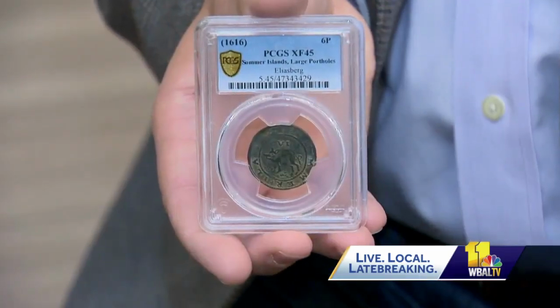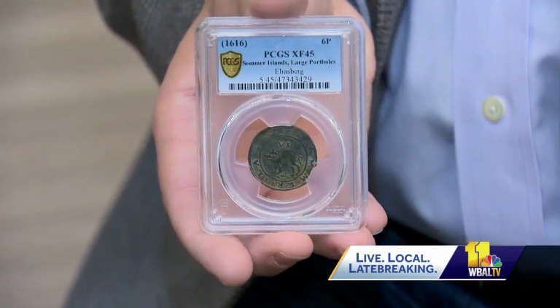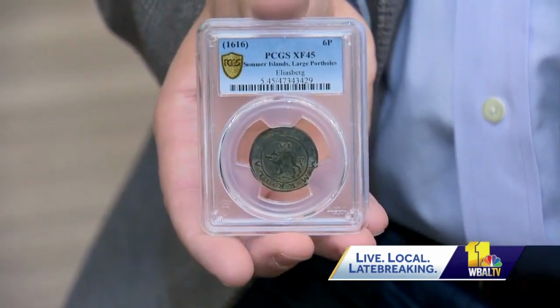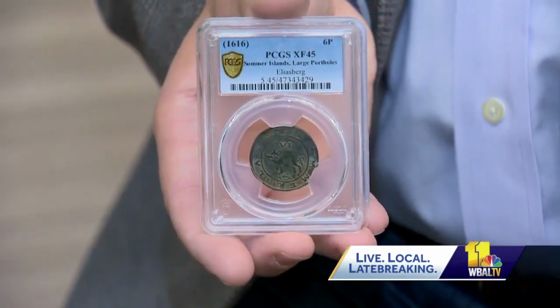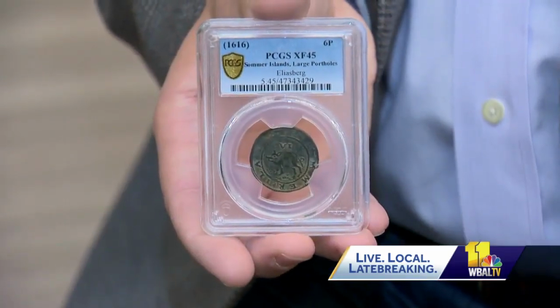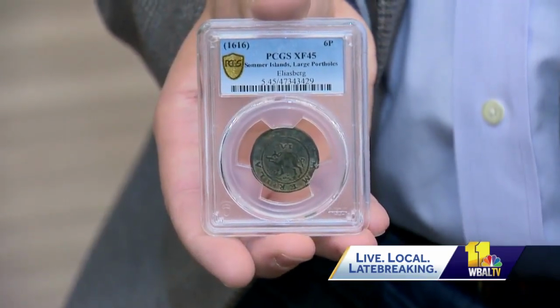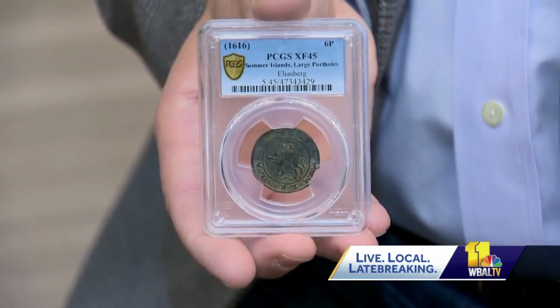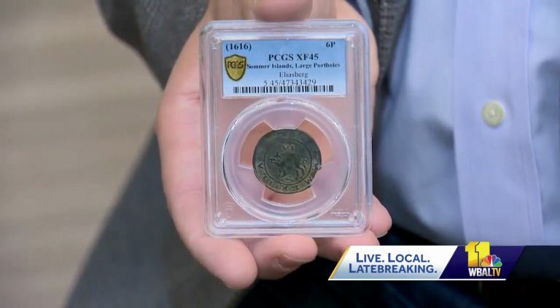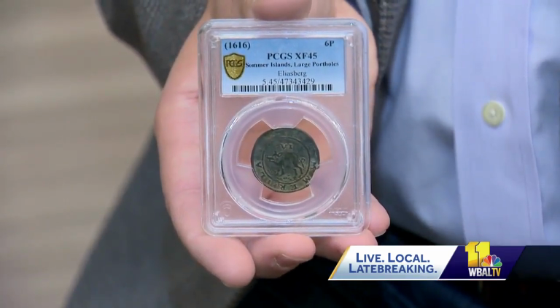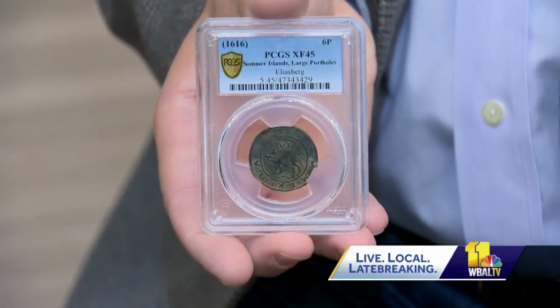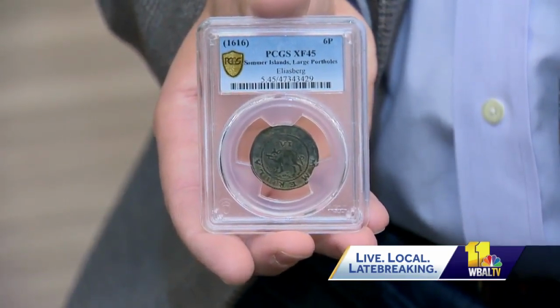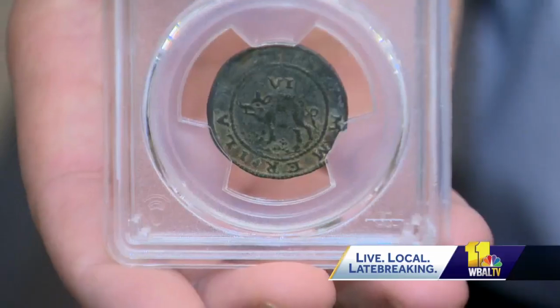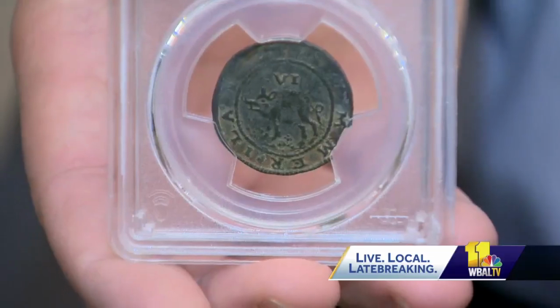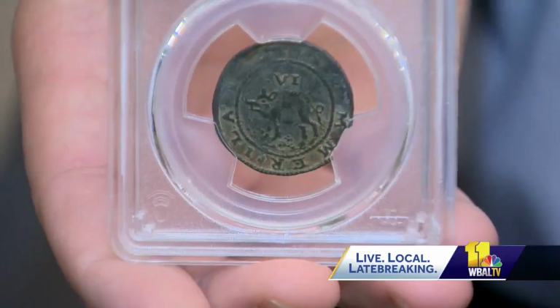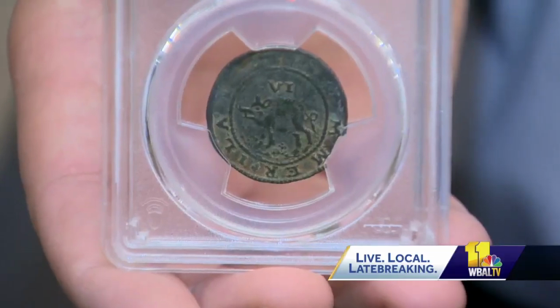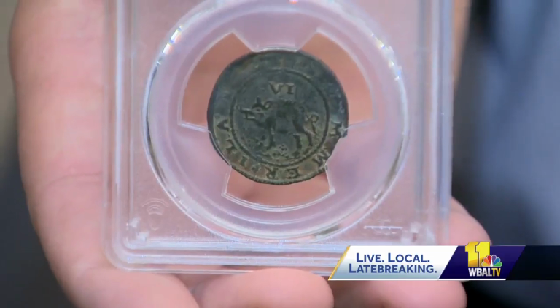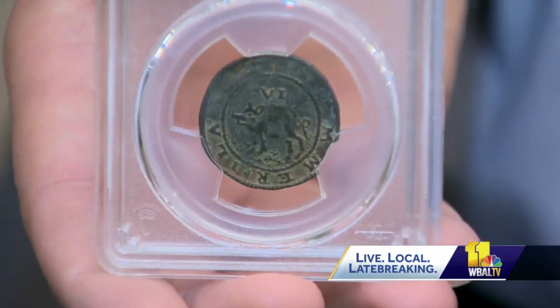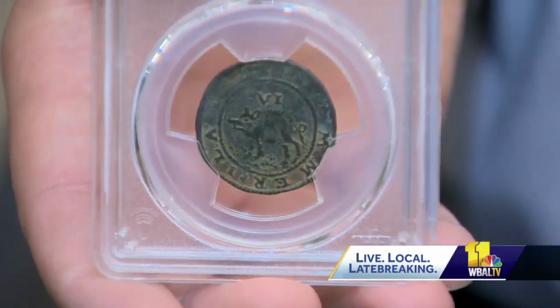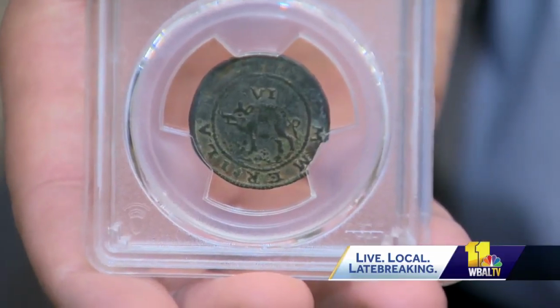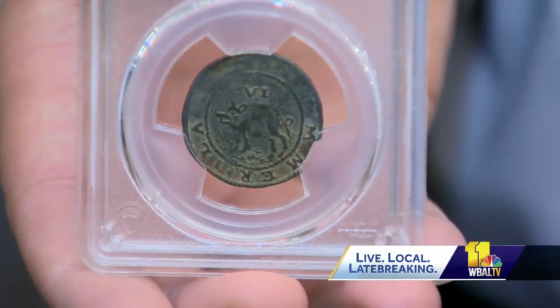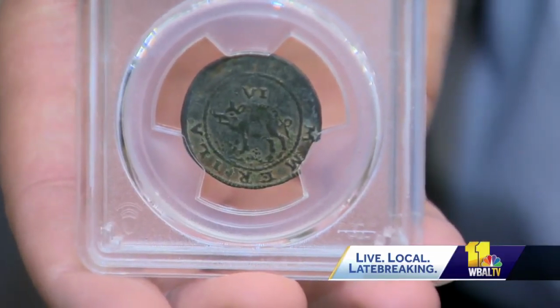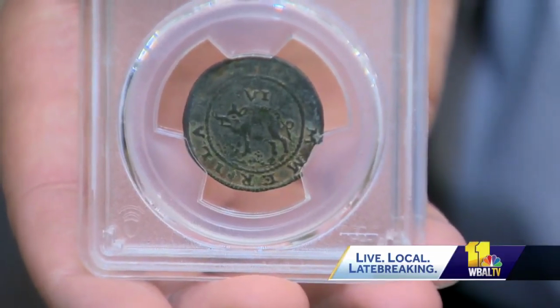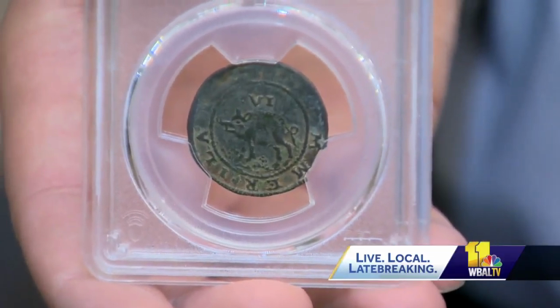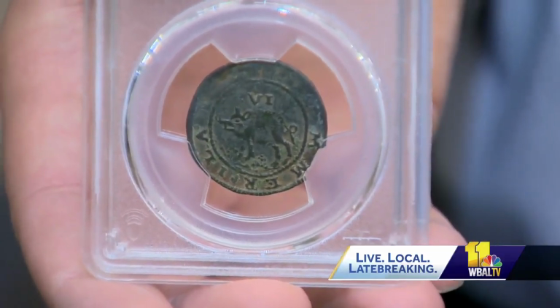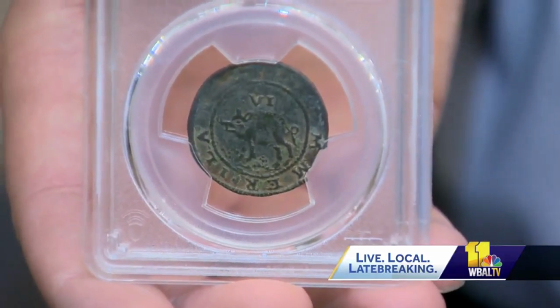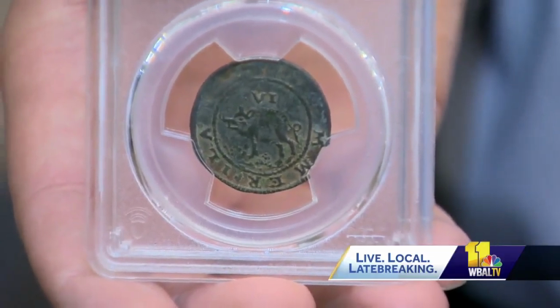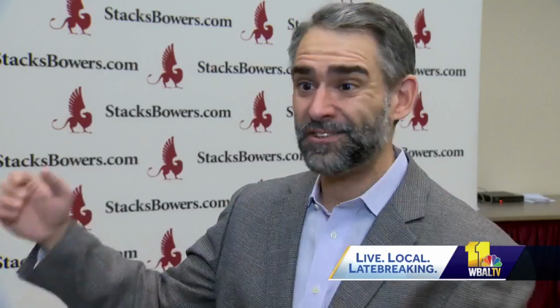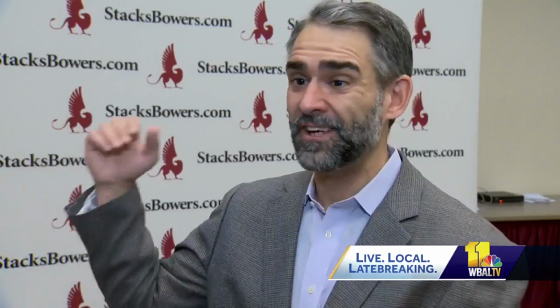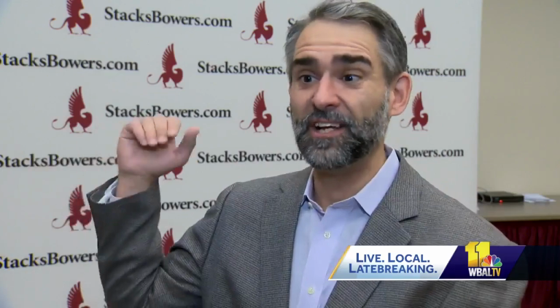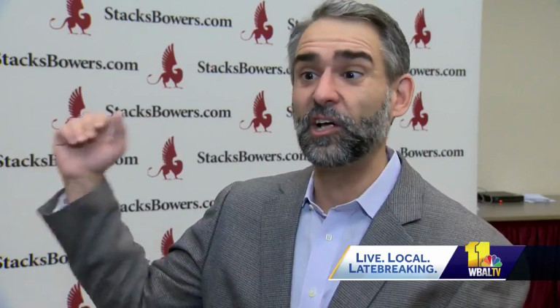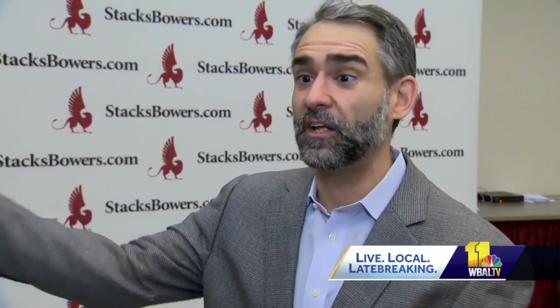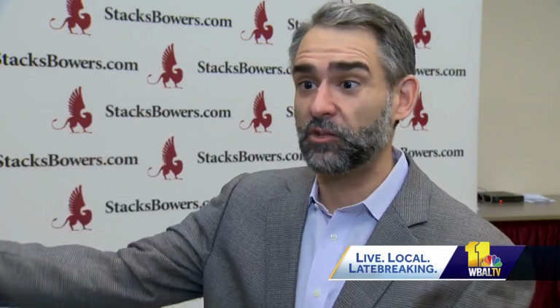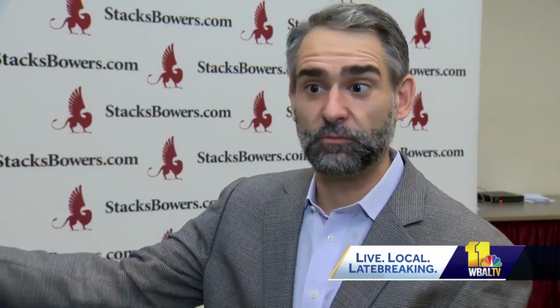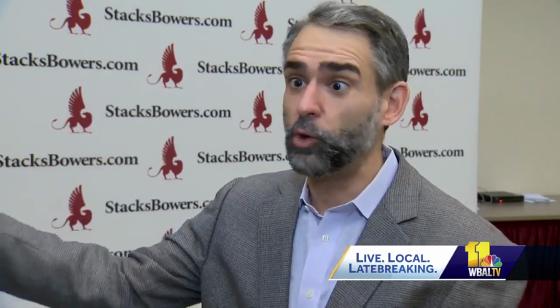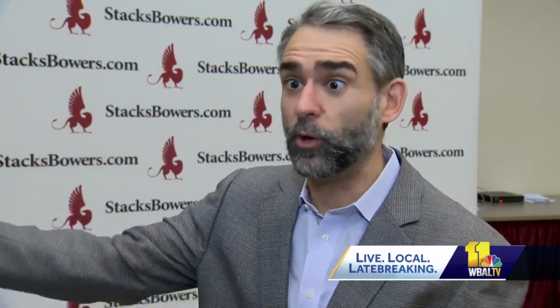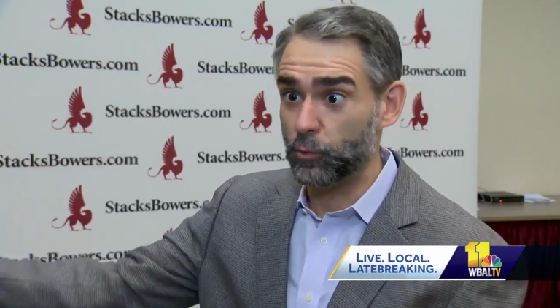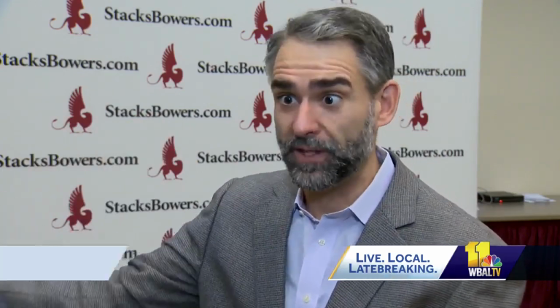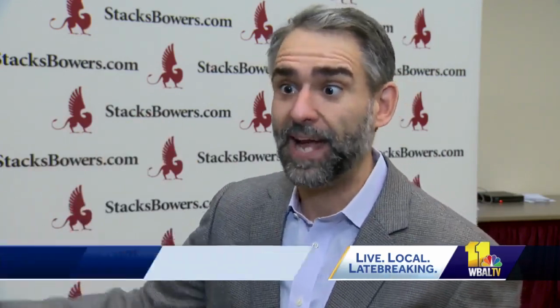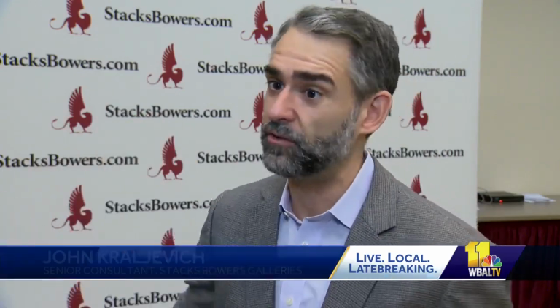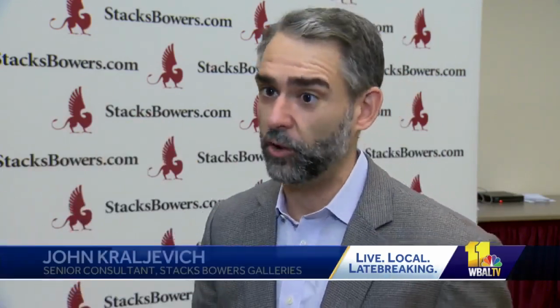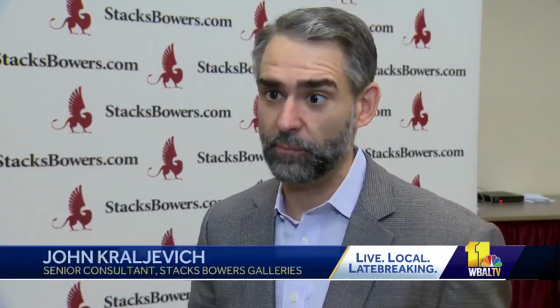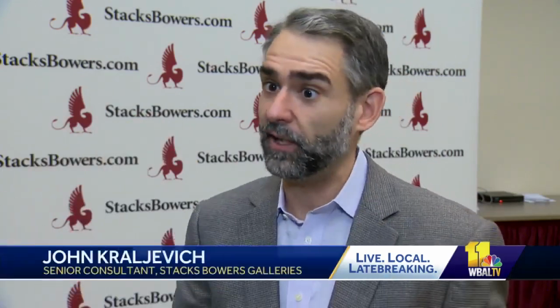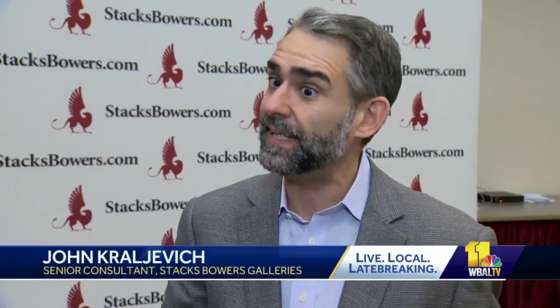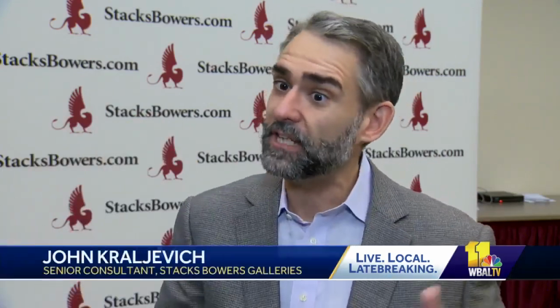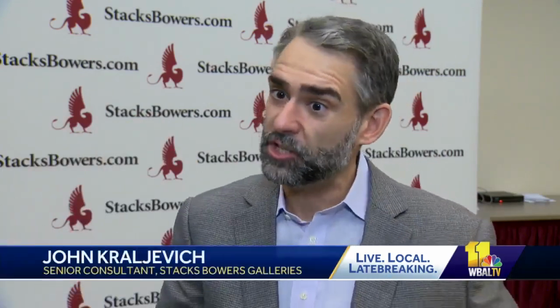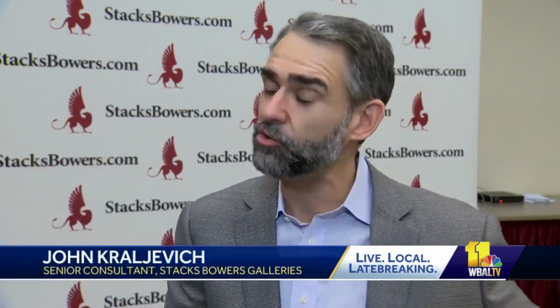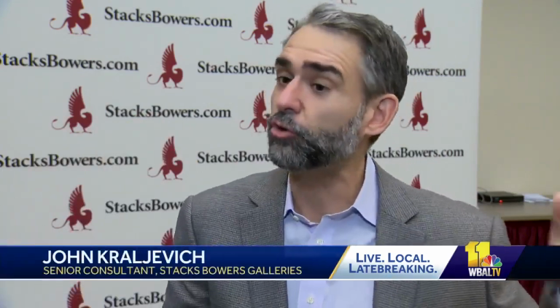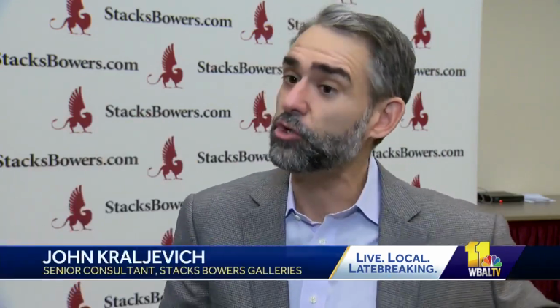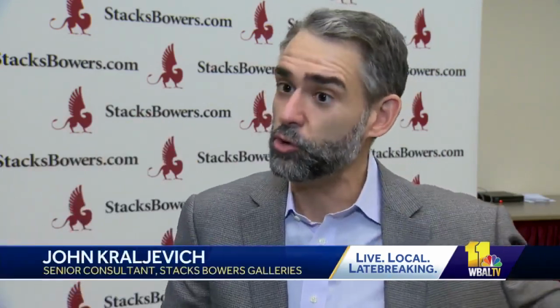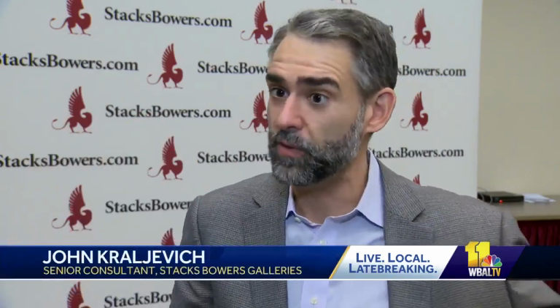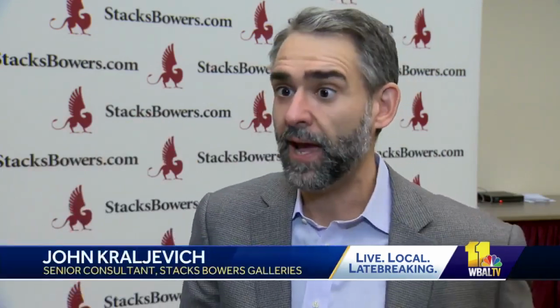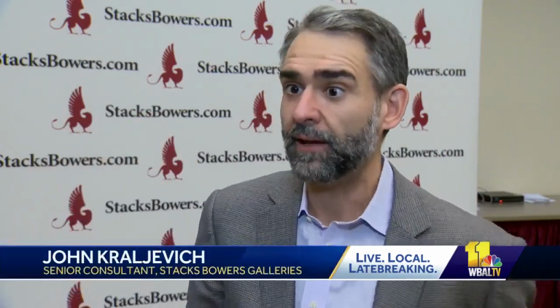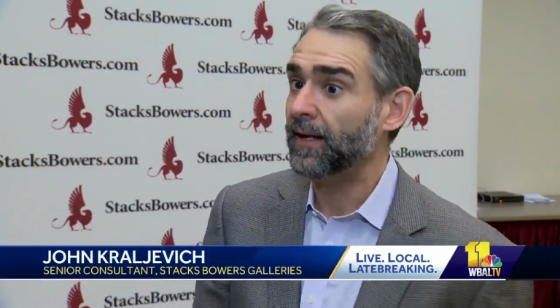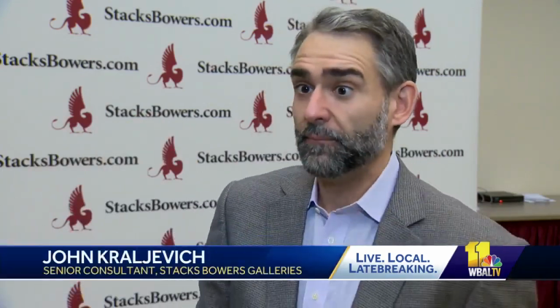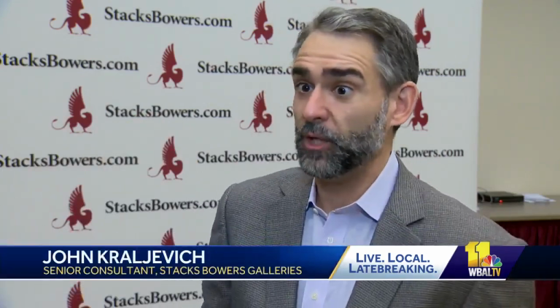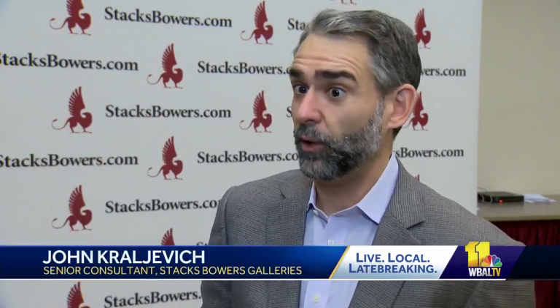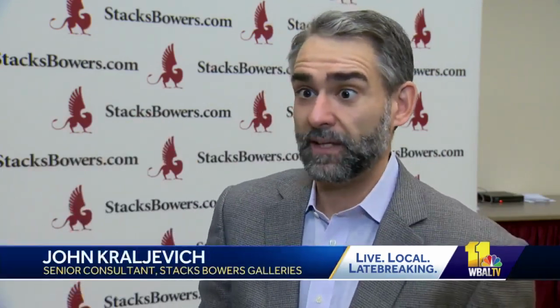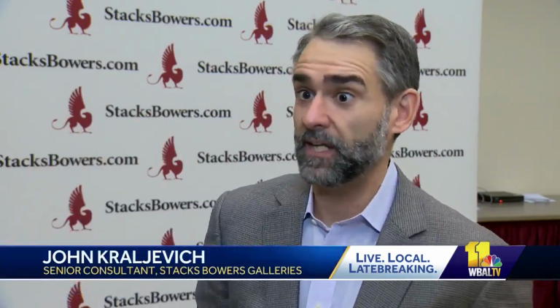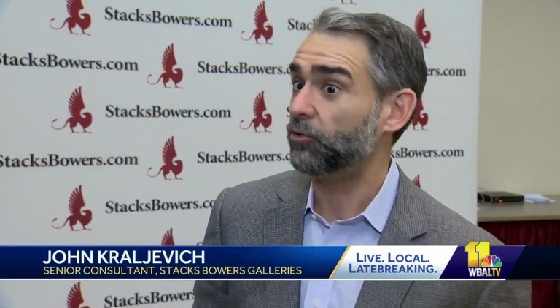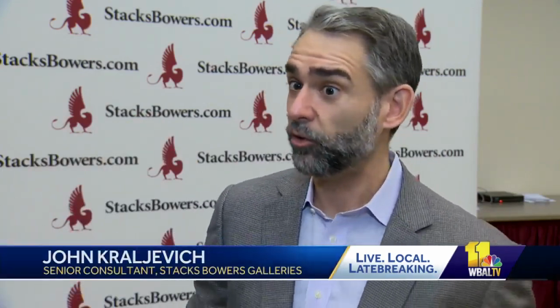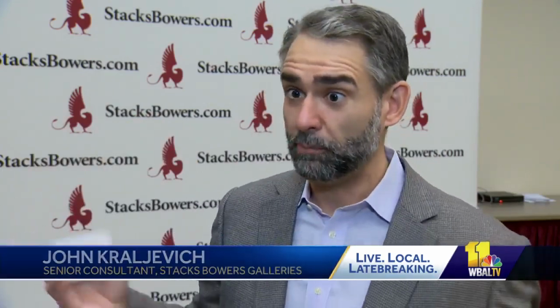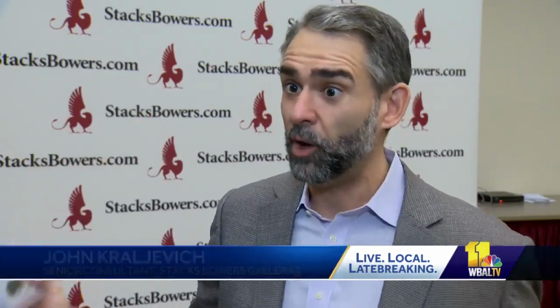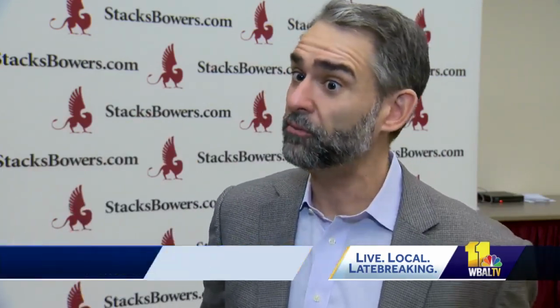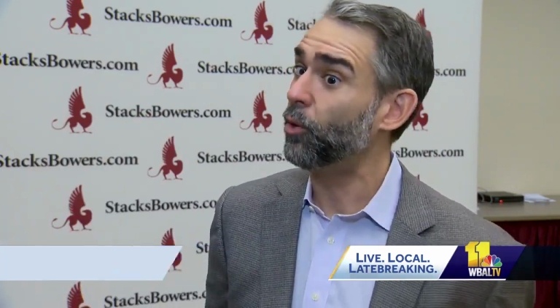The nice thing about coin collecting is there's something for everybody. You like cats? Collect coins with cats on them. You like ancient history? Do that. You like the history of Baltimore?